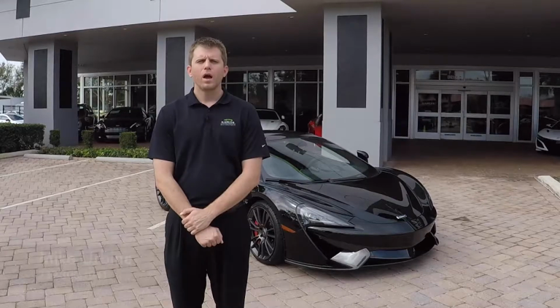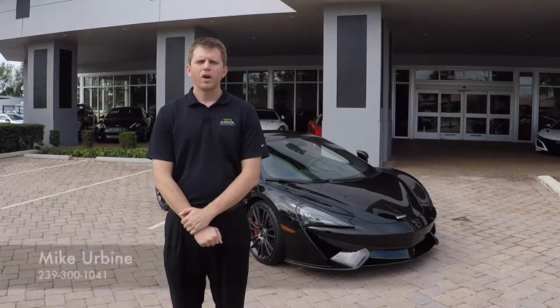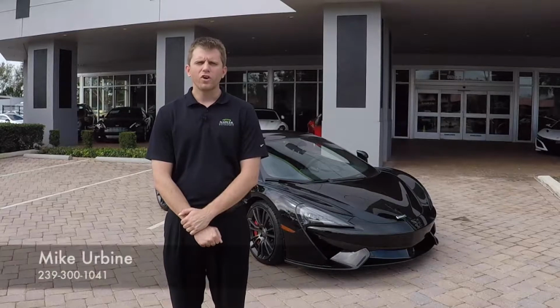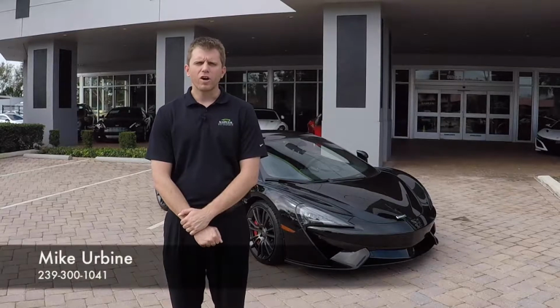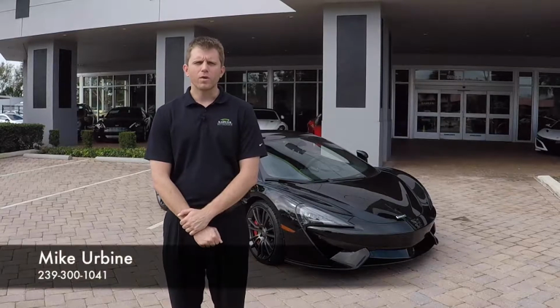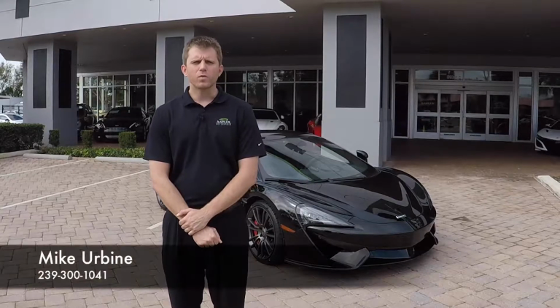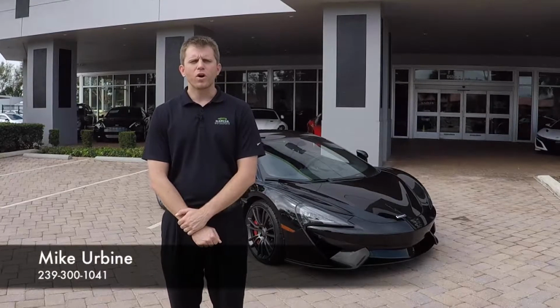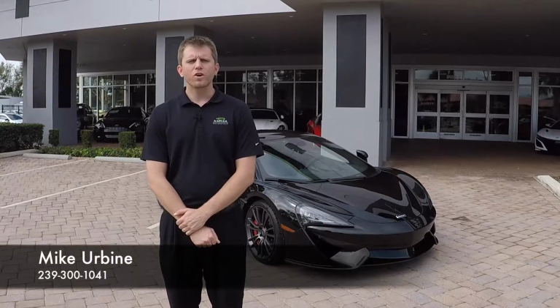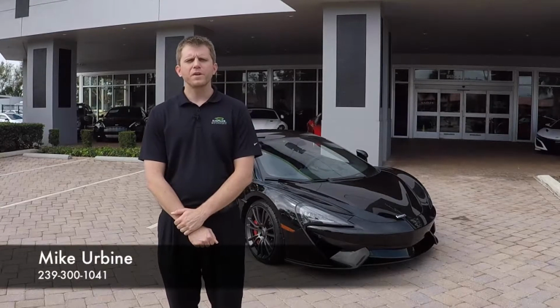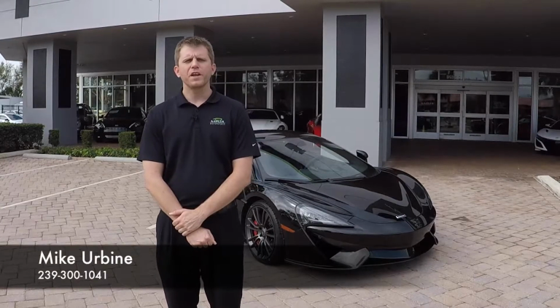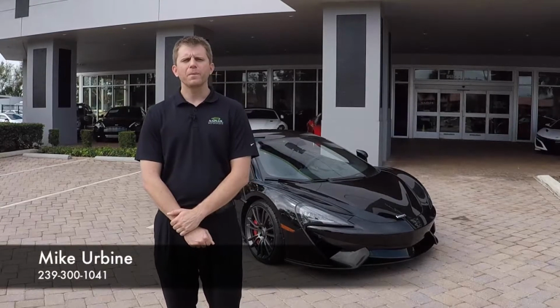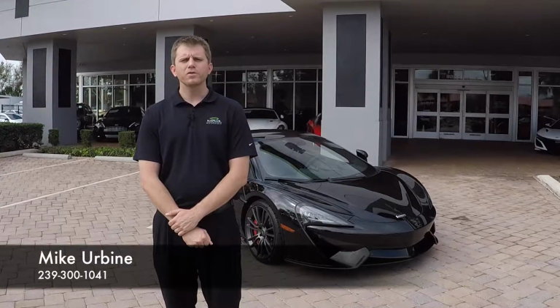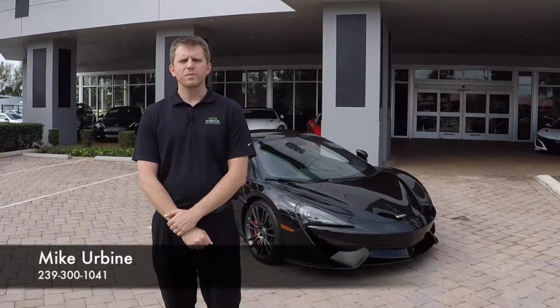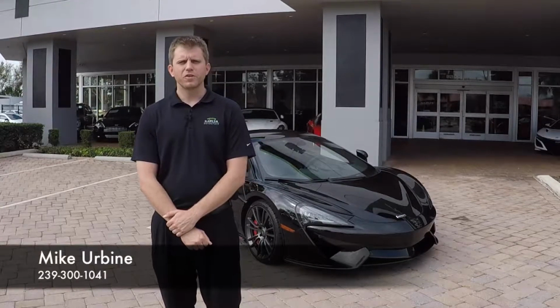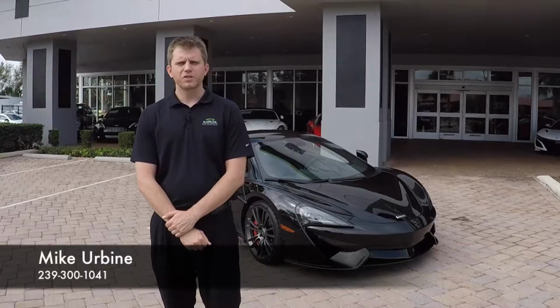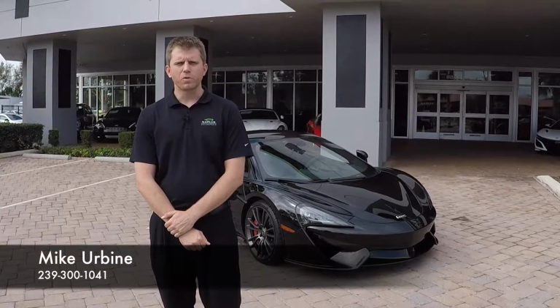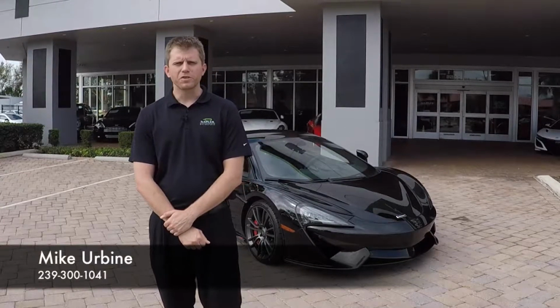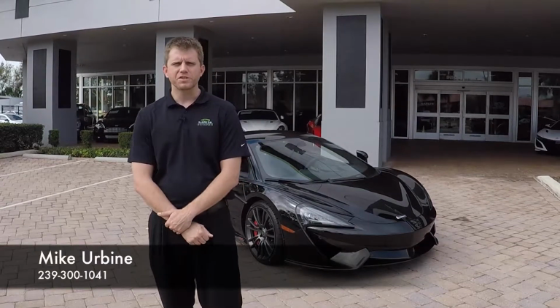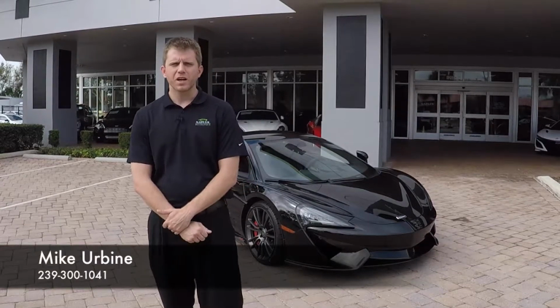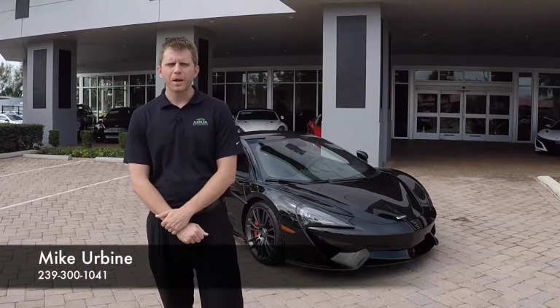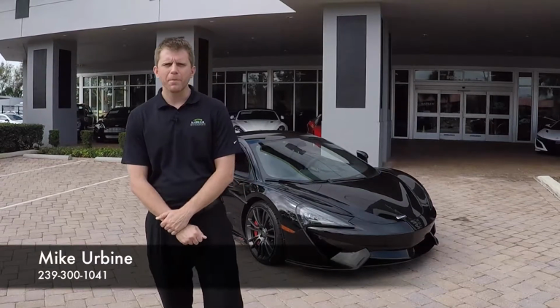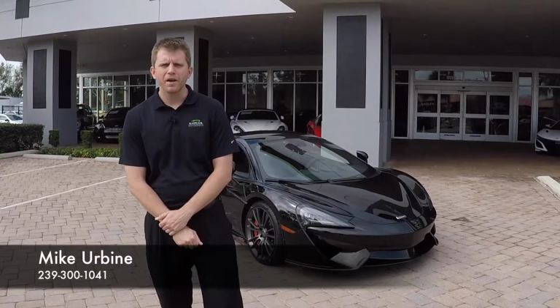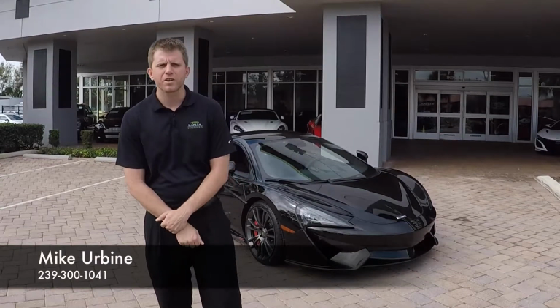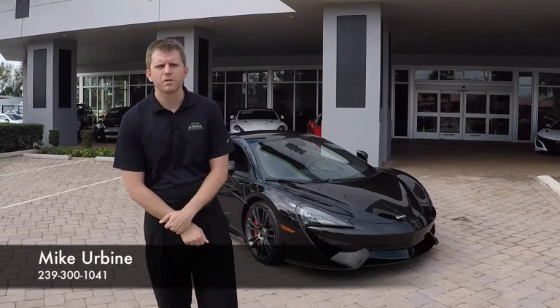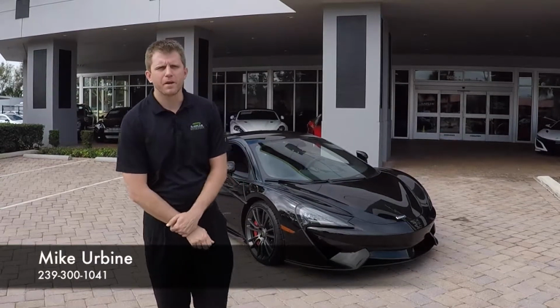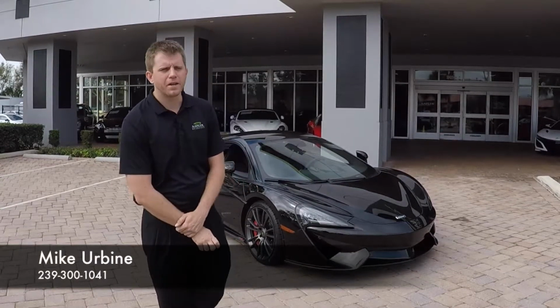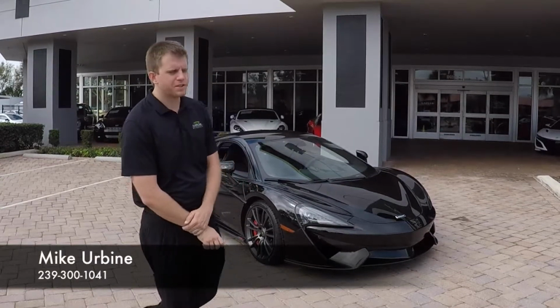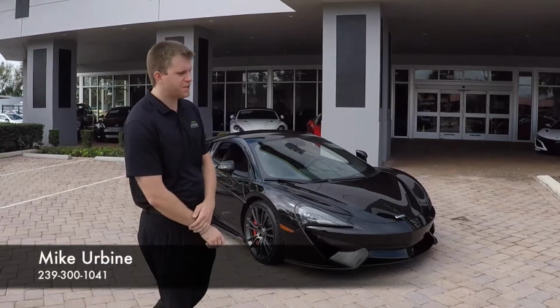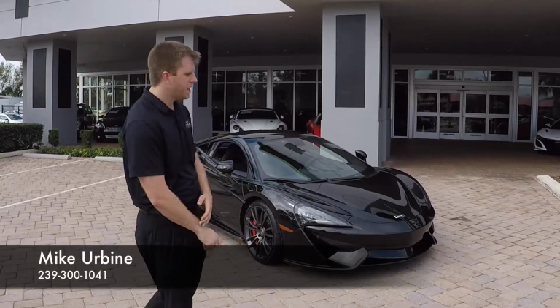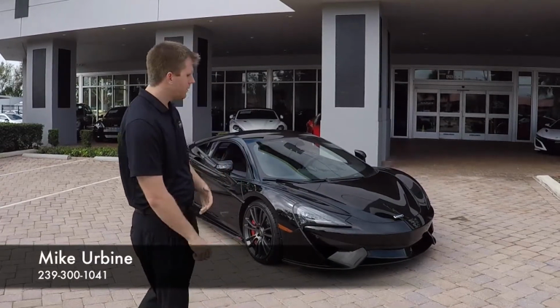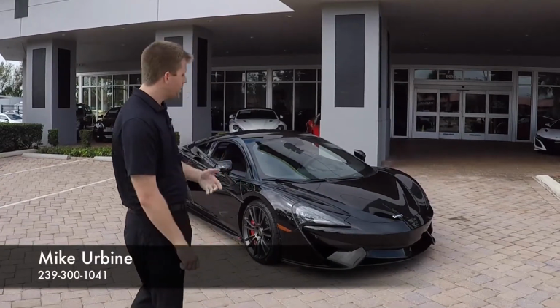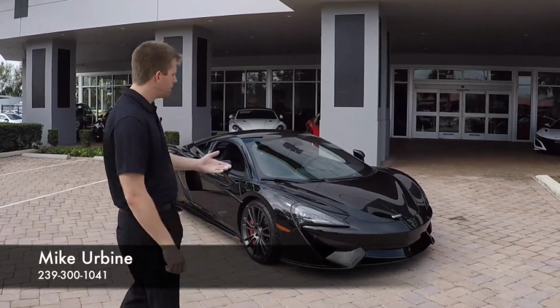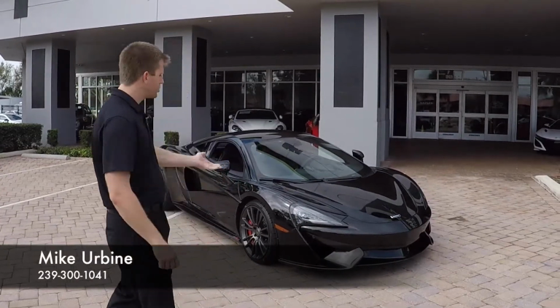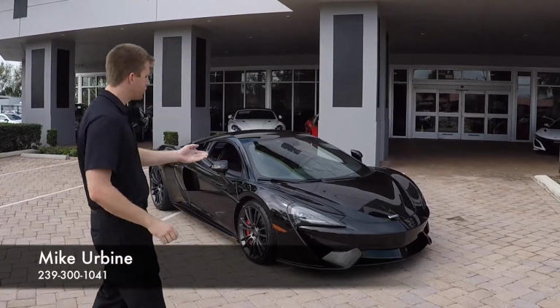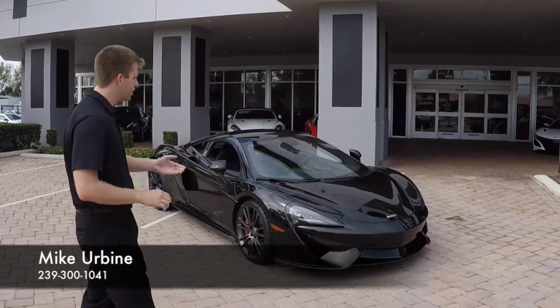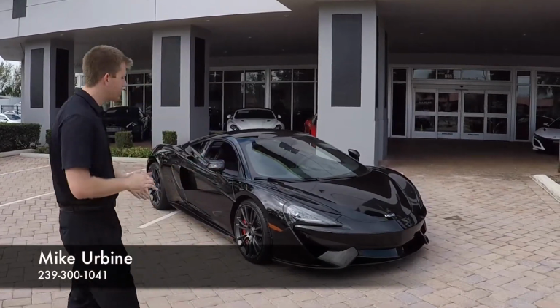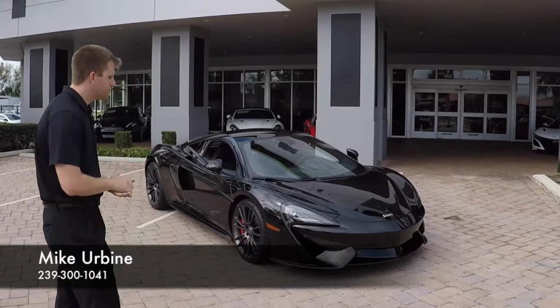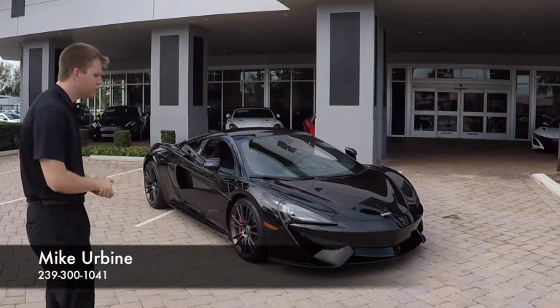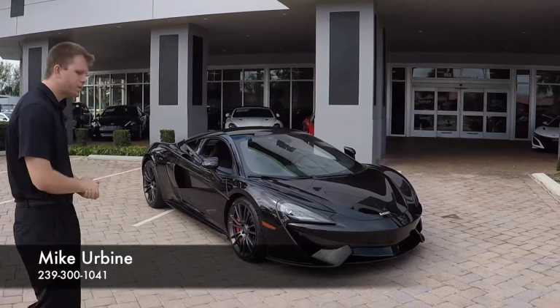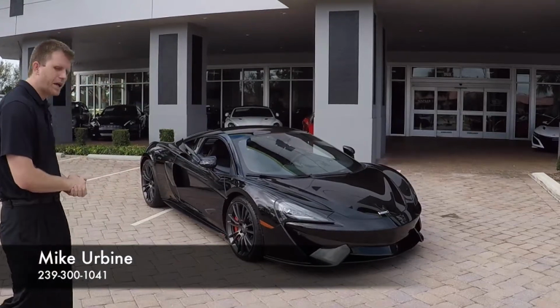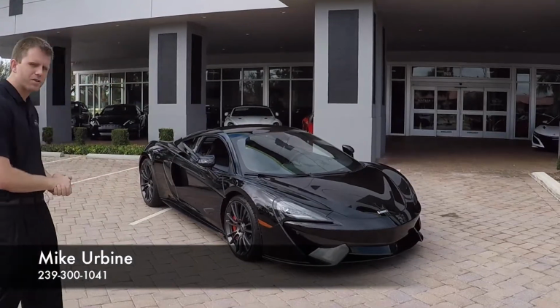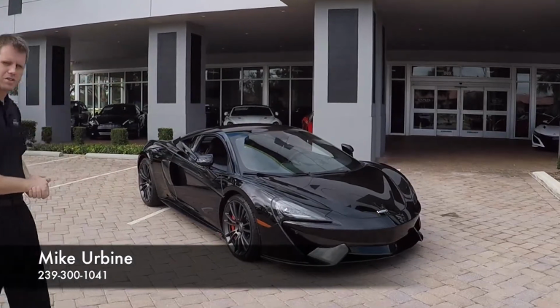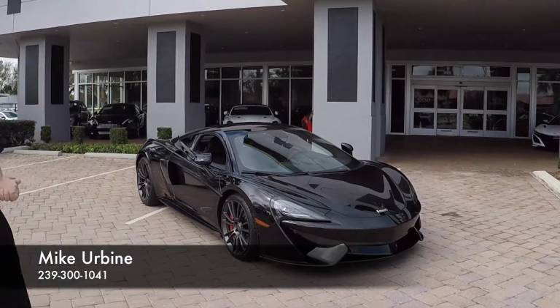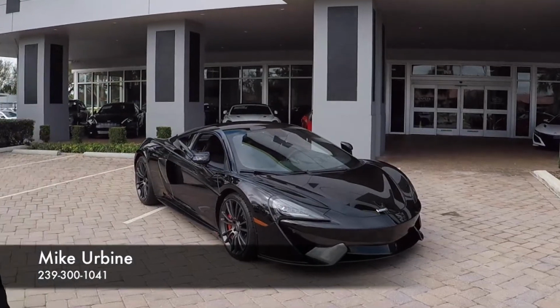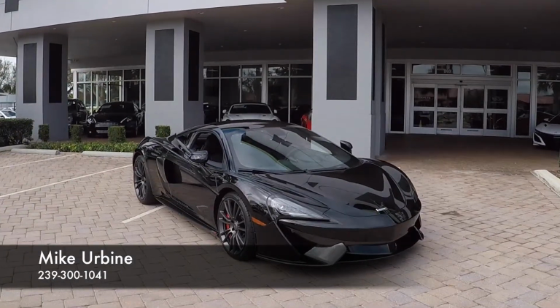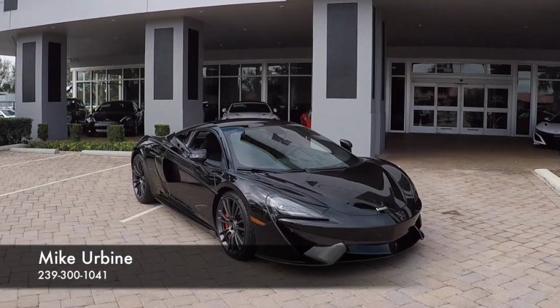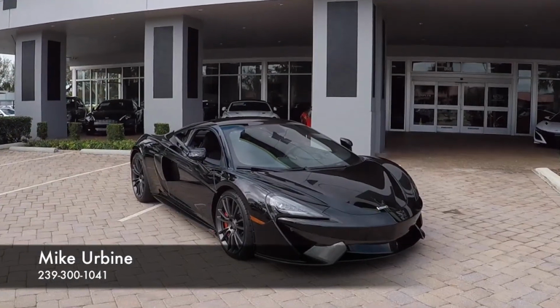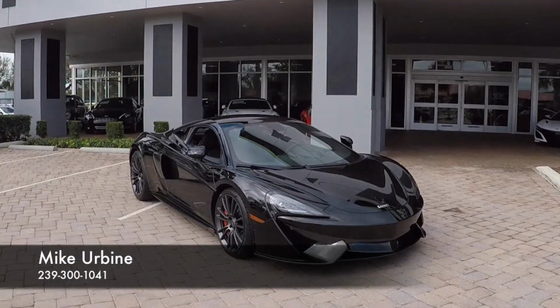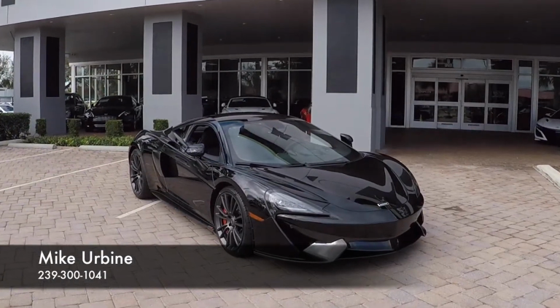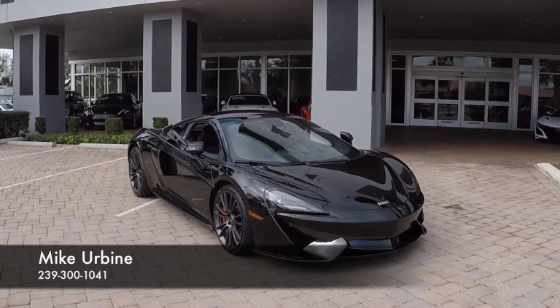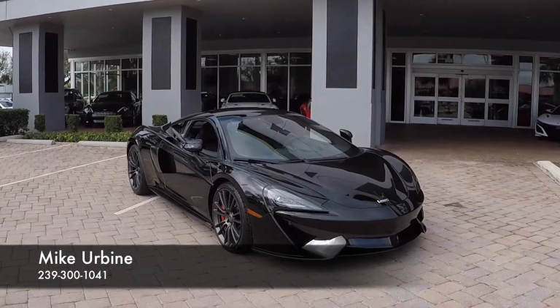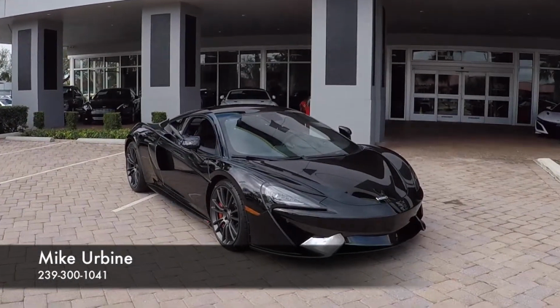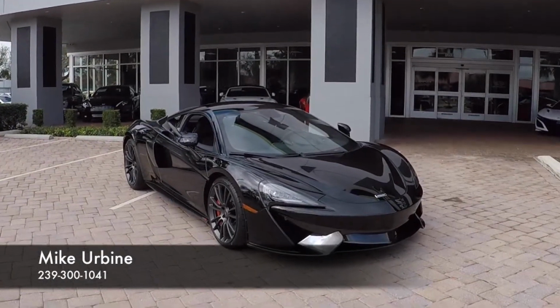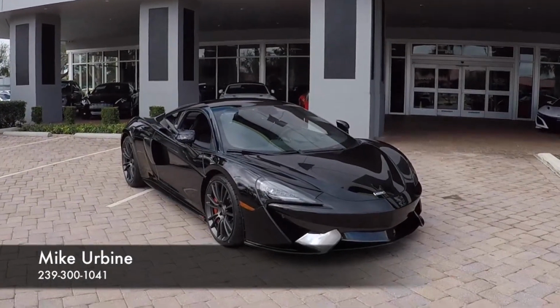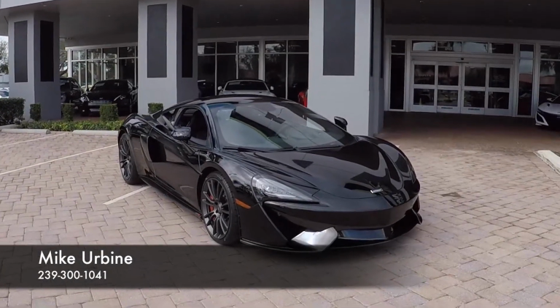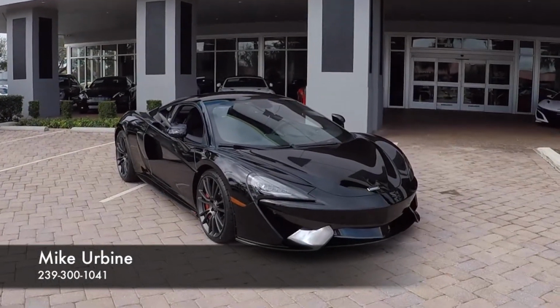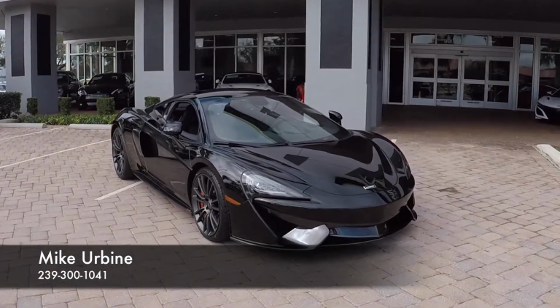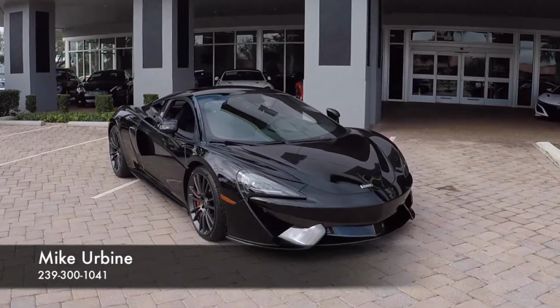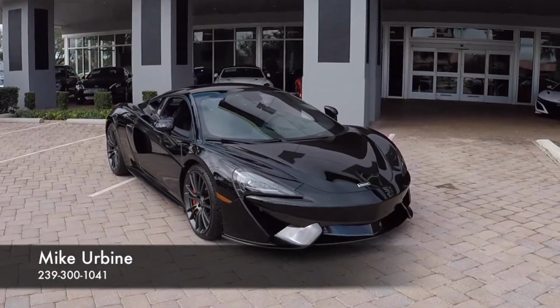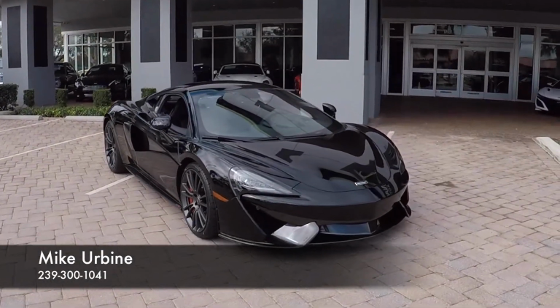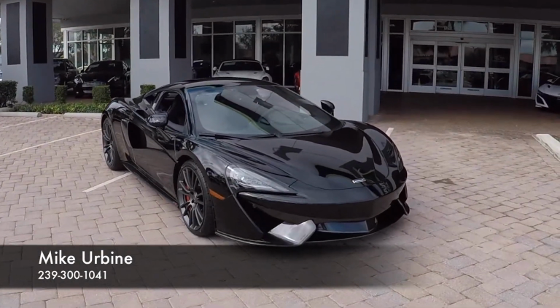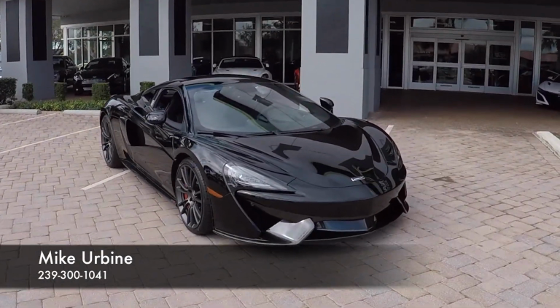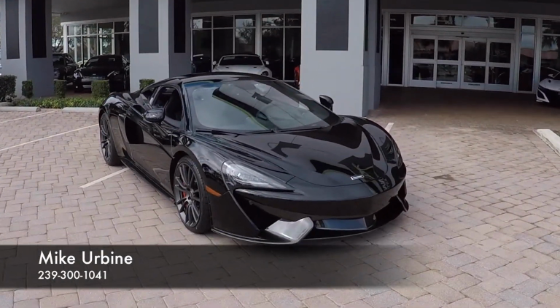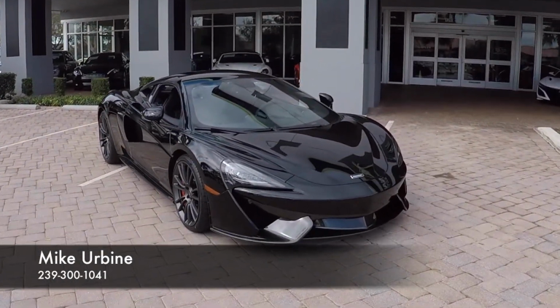Hello and welcome to Naples Motorsports. I'm Mike Irvine and today I'm going to be showing you this 2017 McLaren 570S.